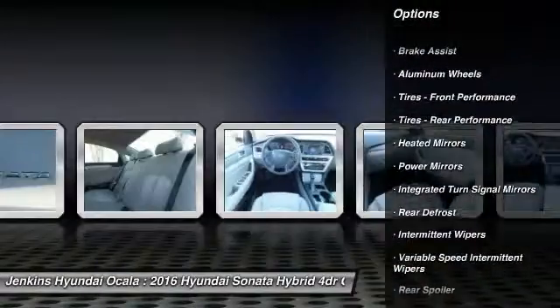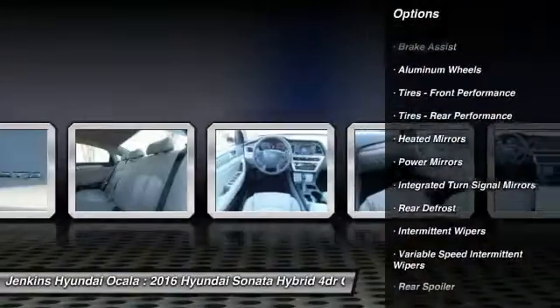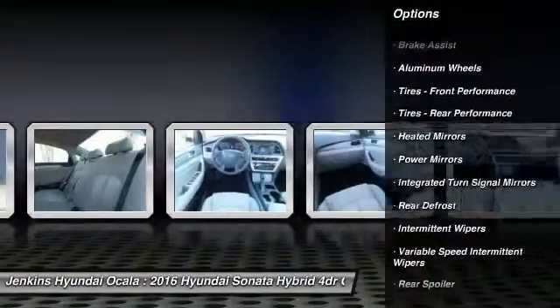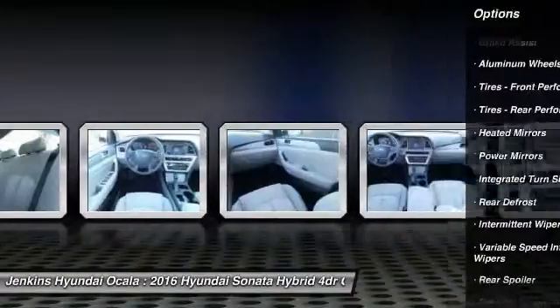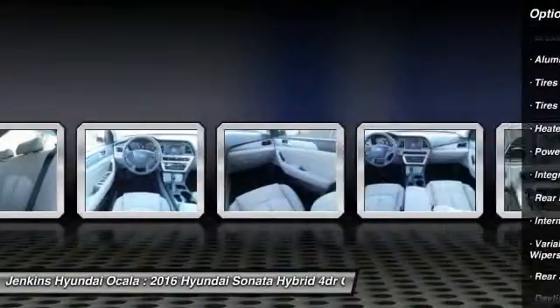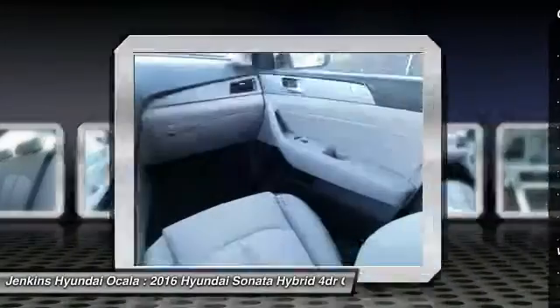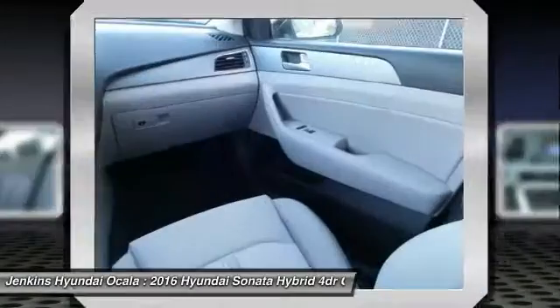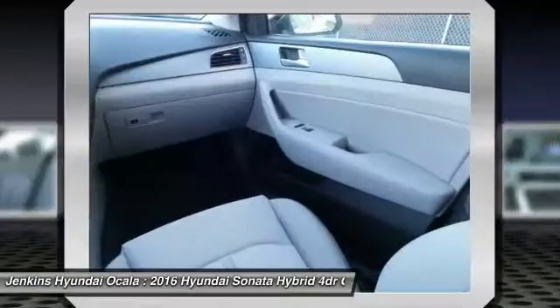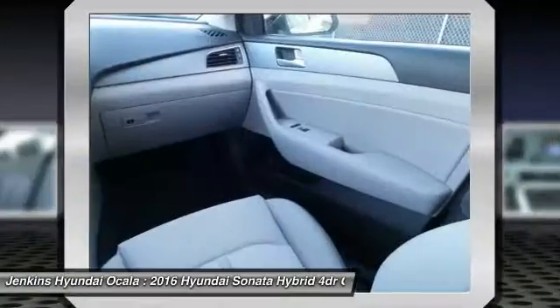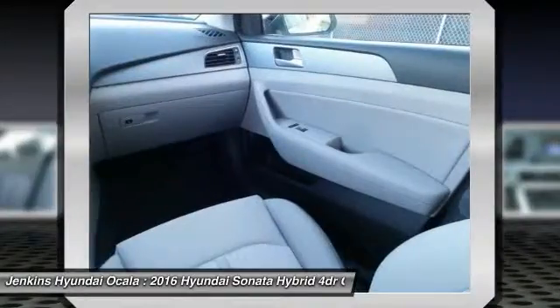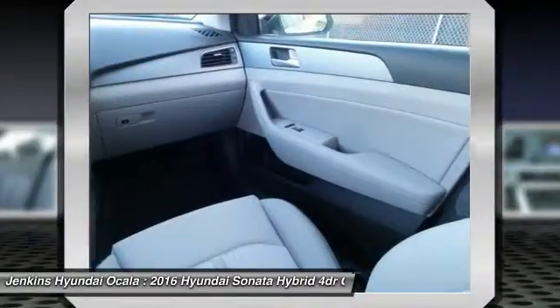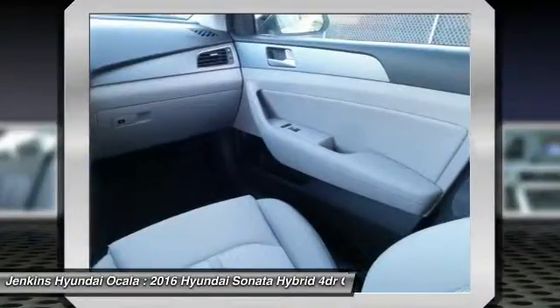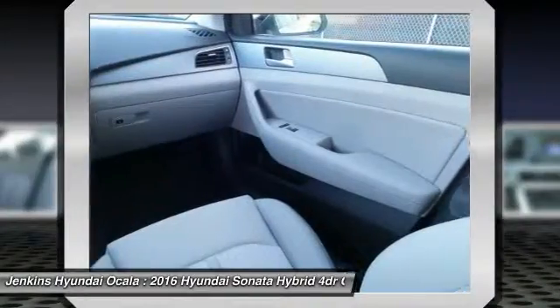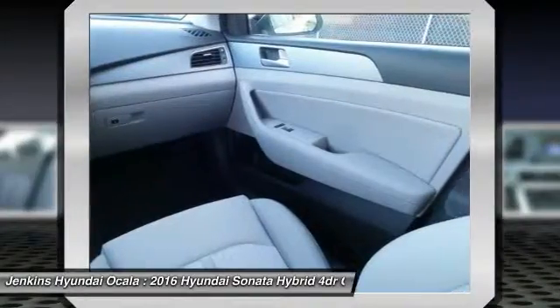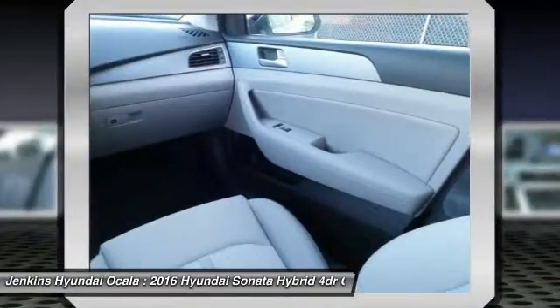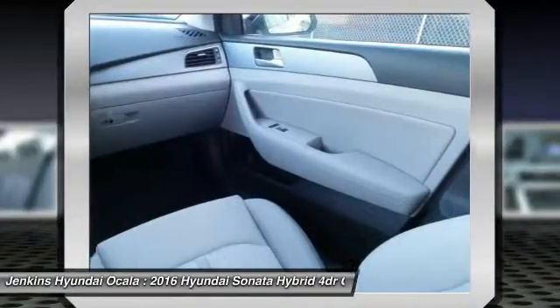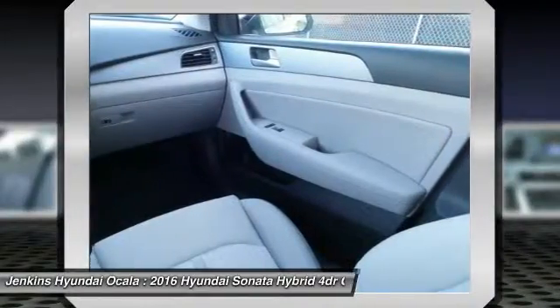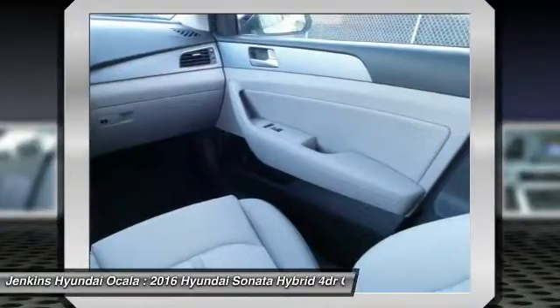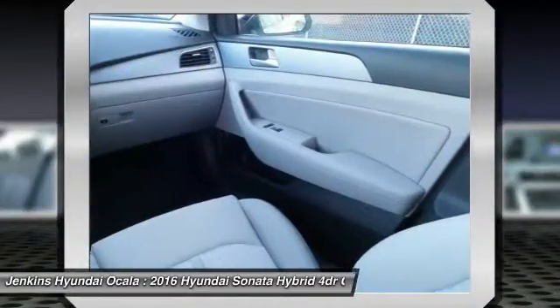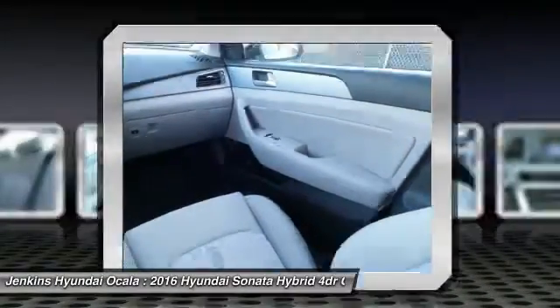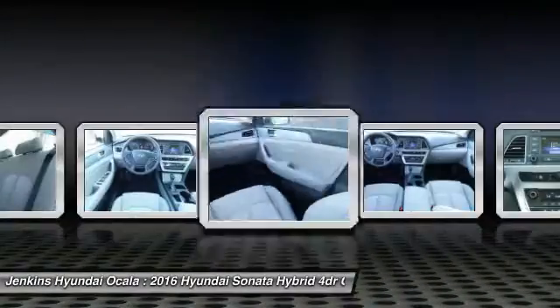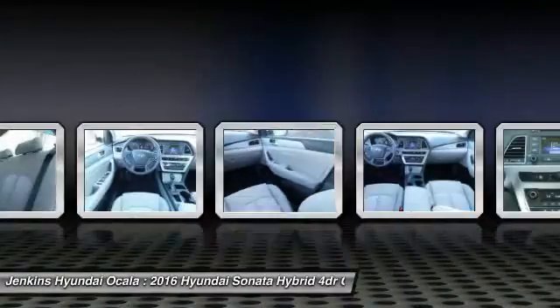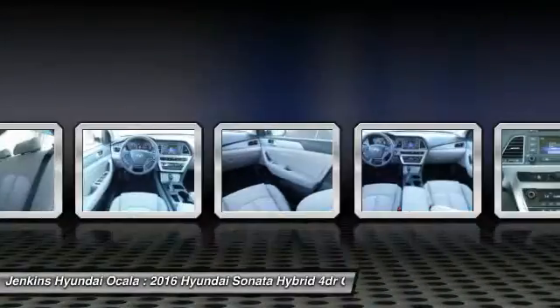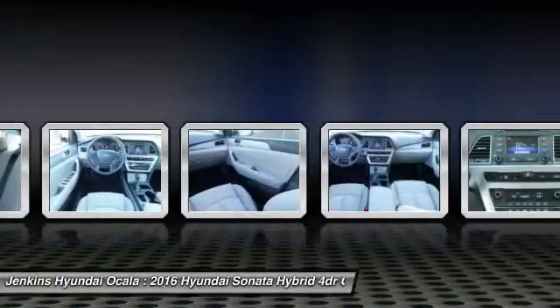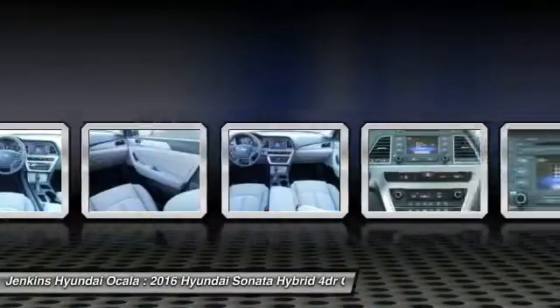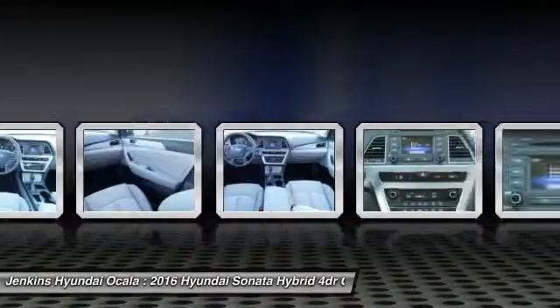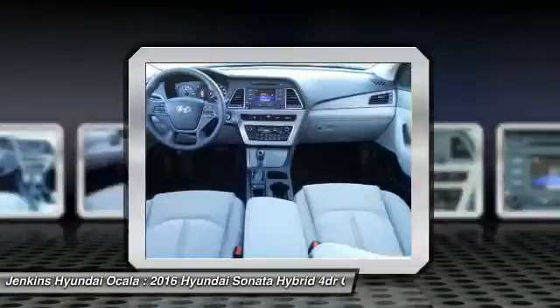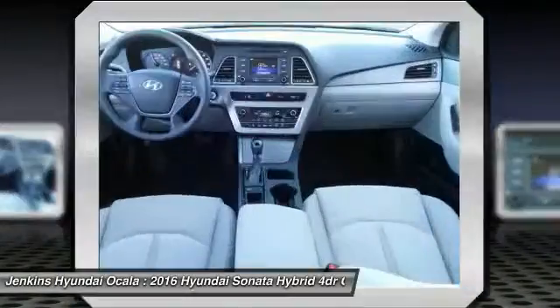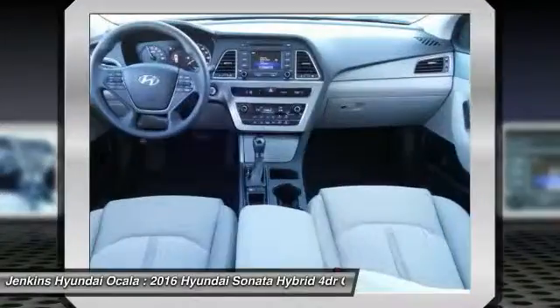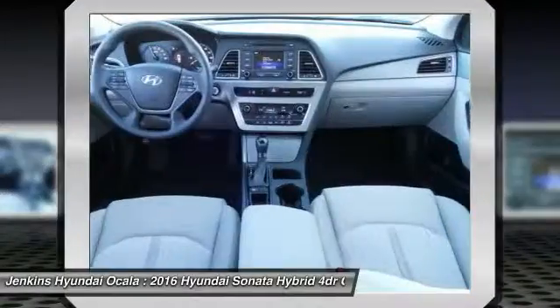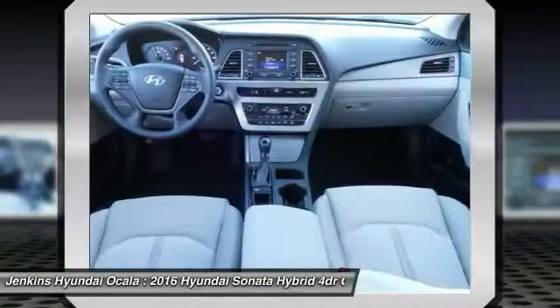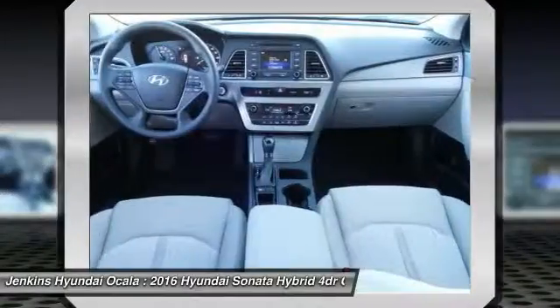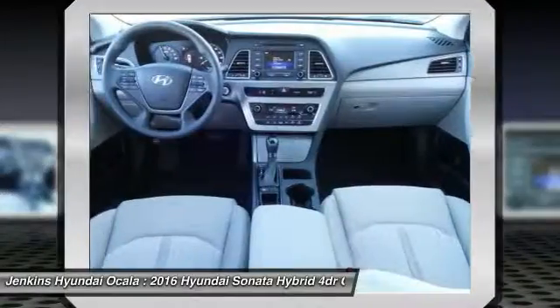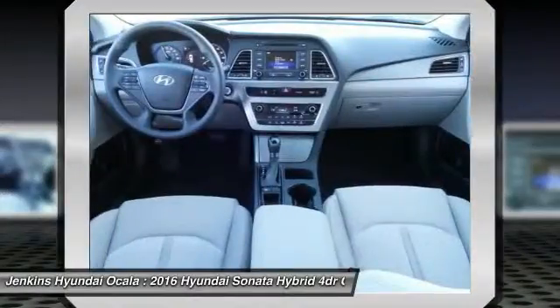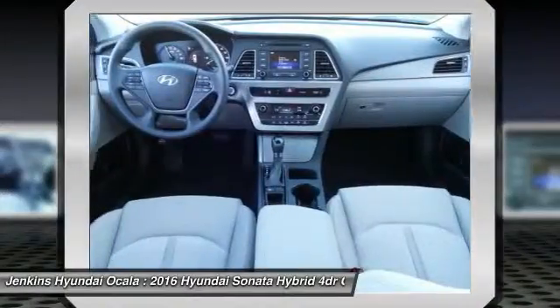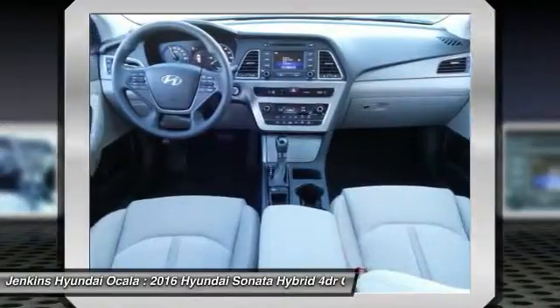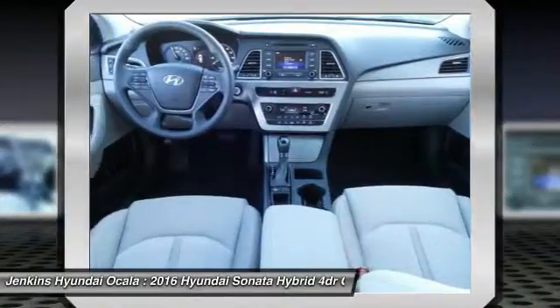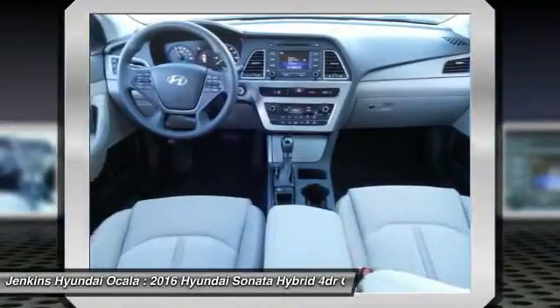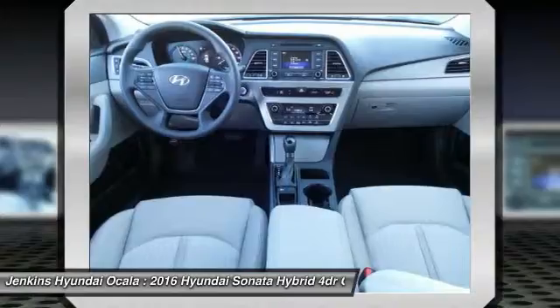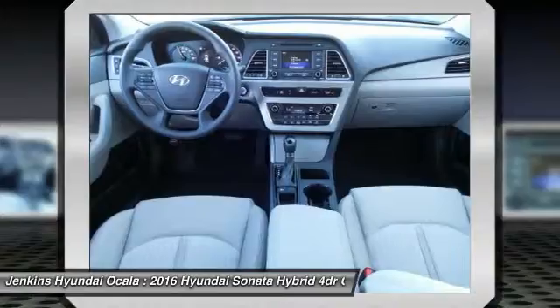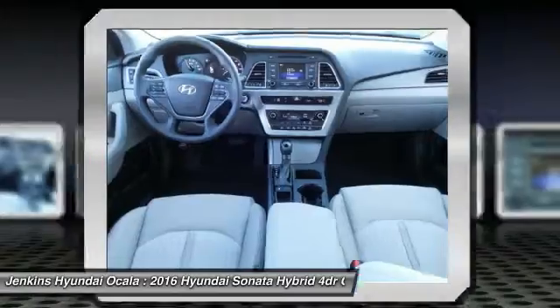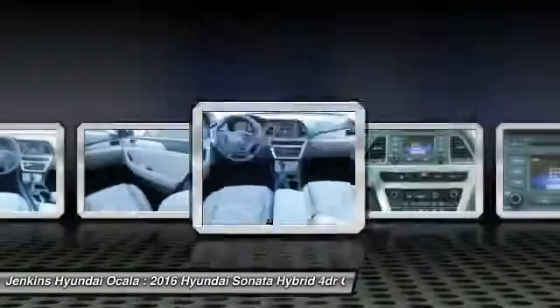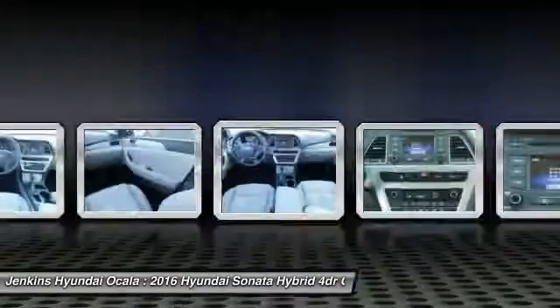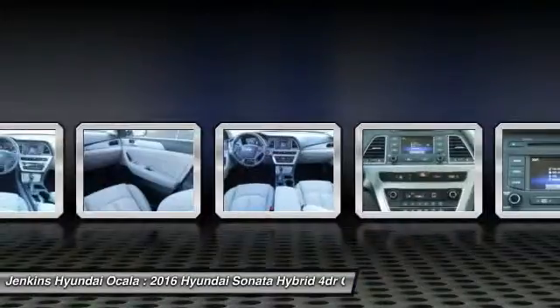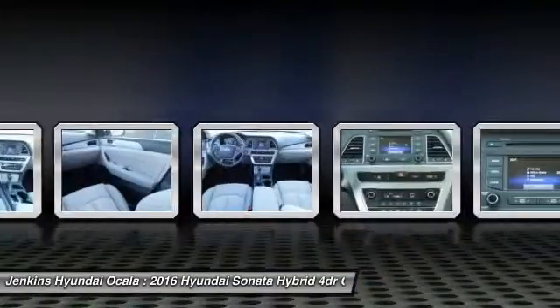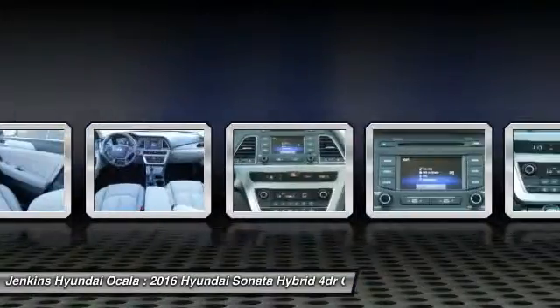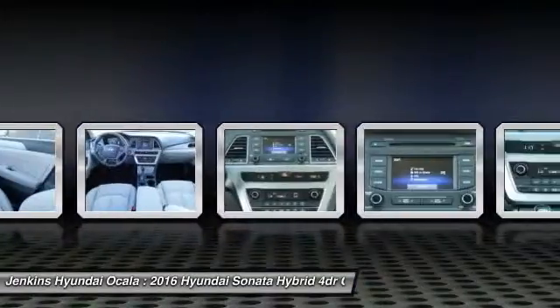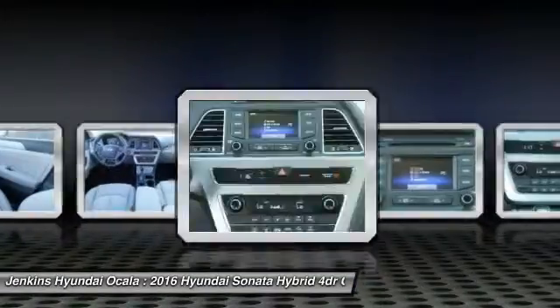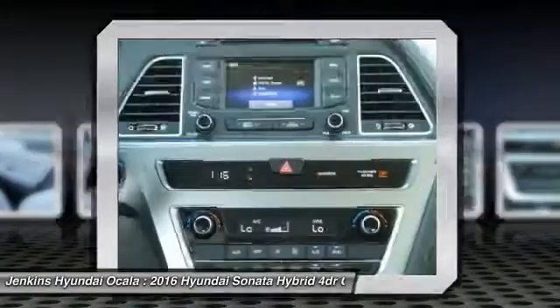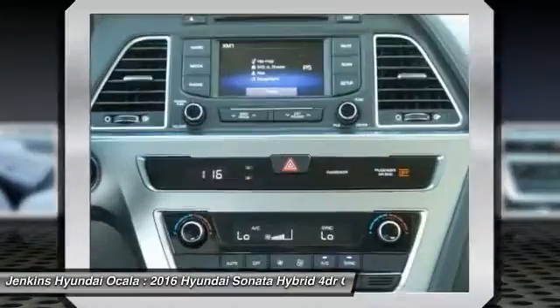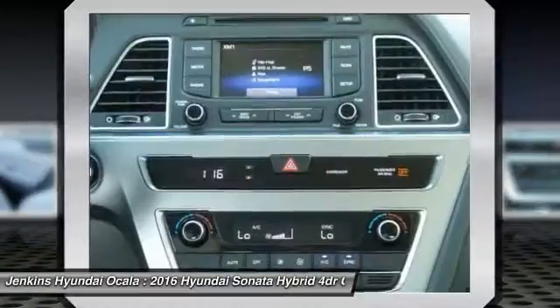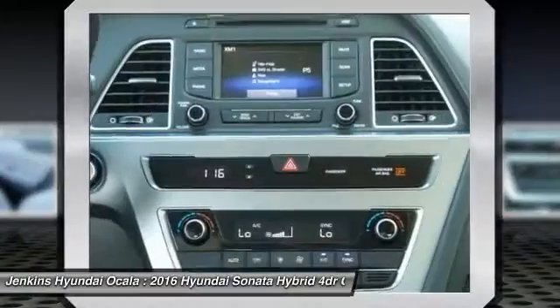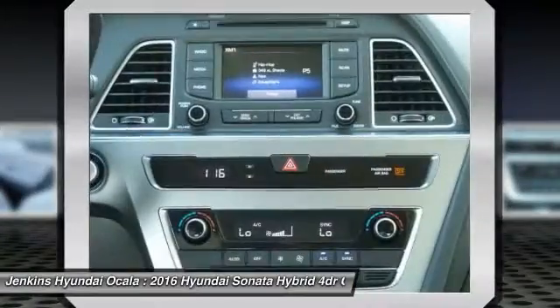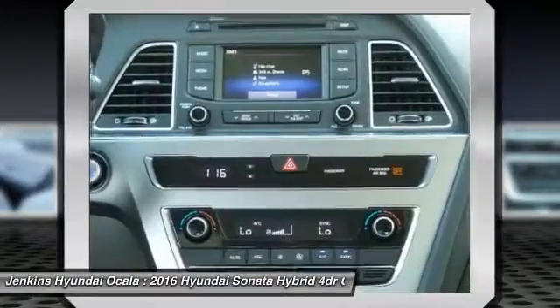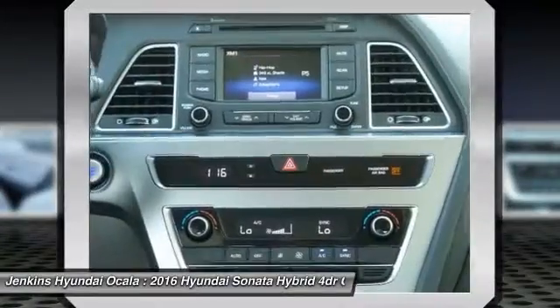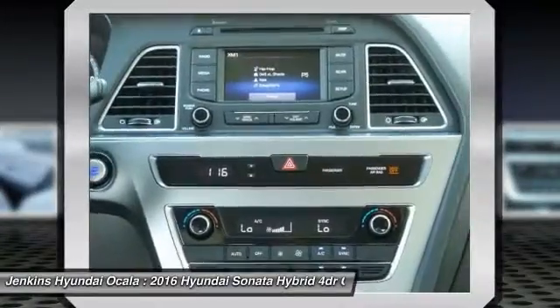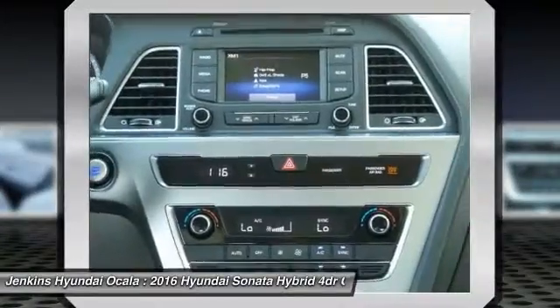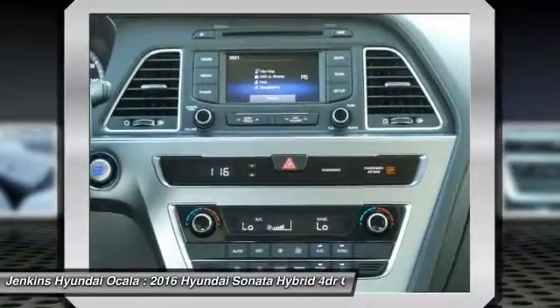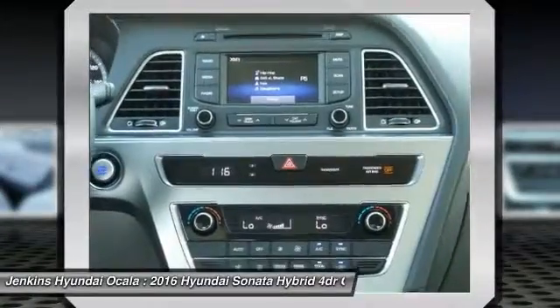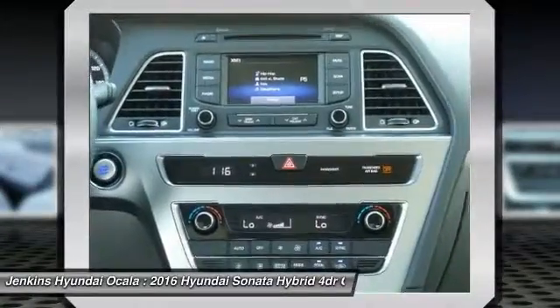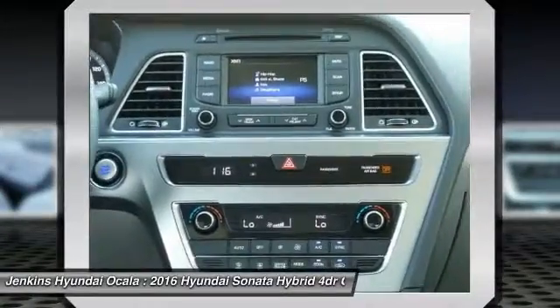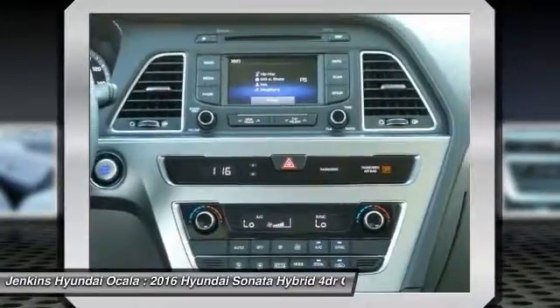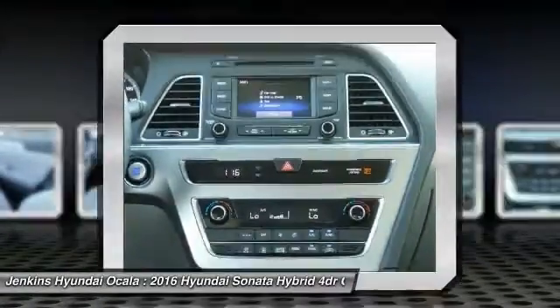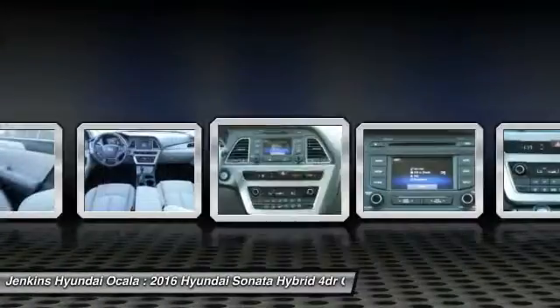Keyless entry, backup camera, Bluetooth, adjustable steering wheel, and driver airbag.